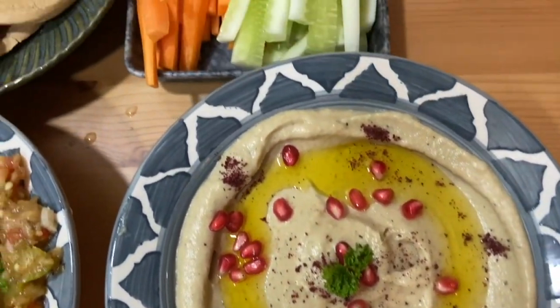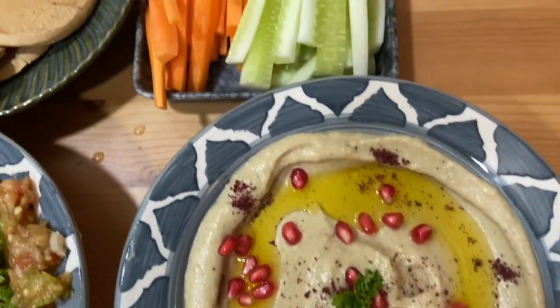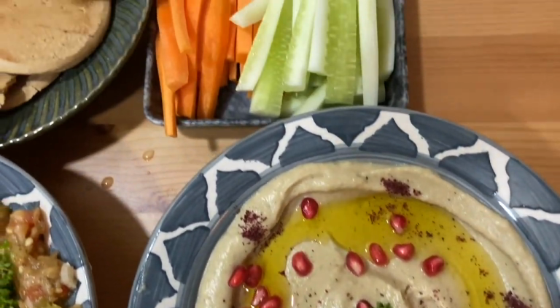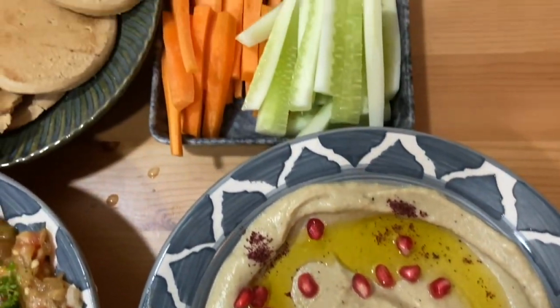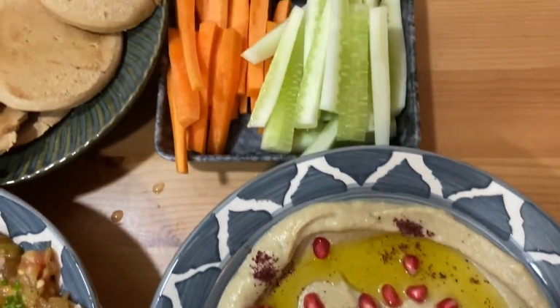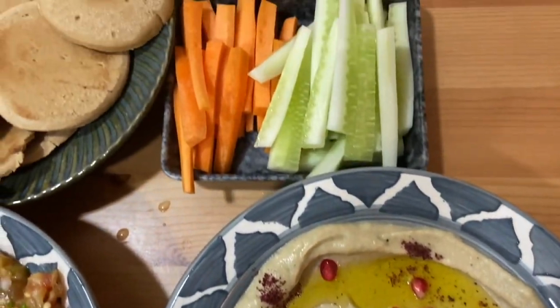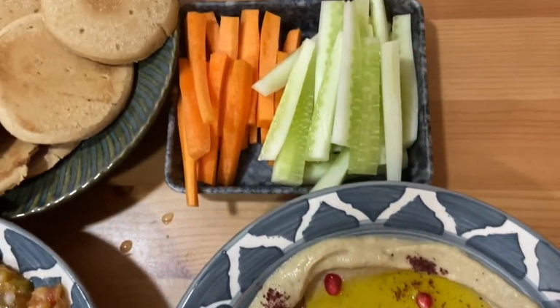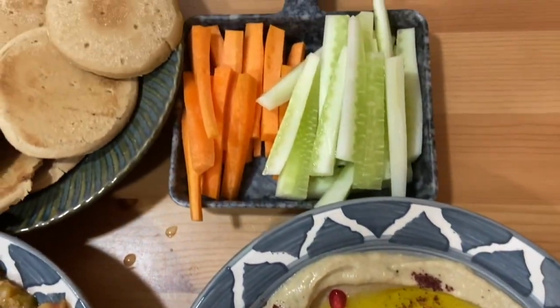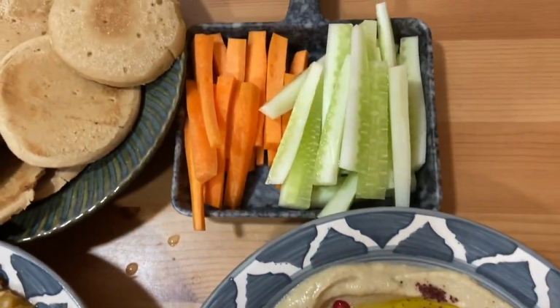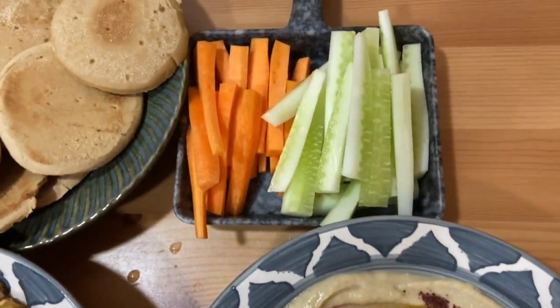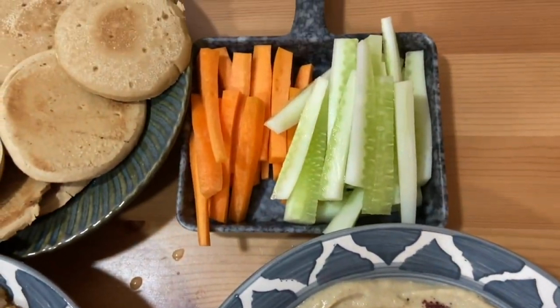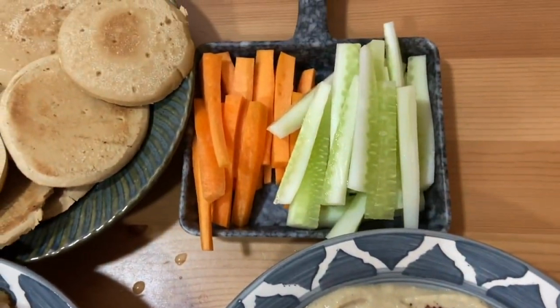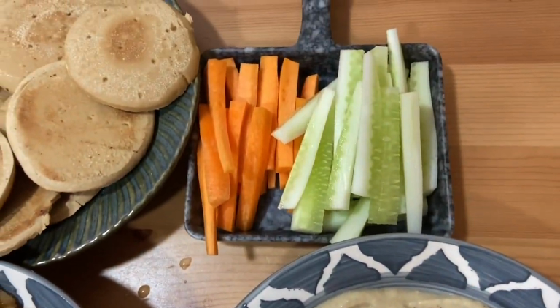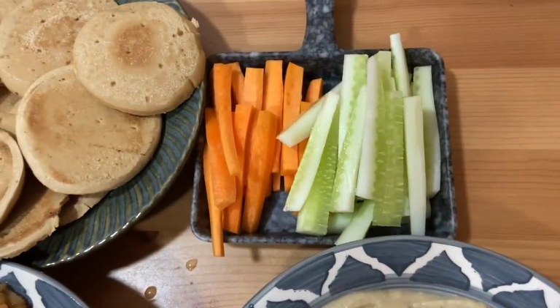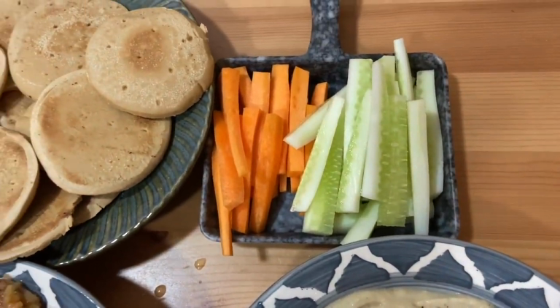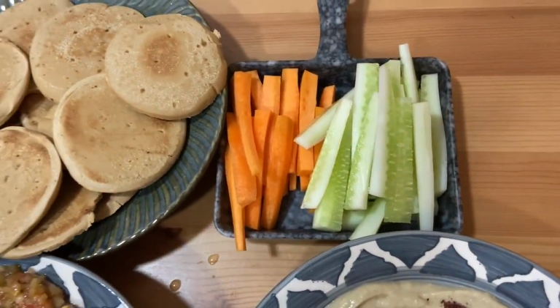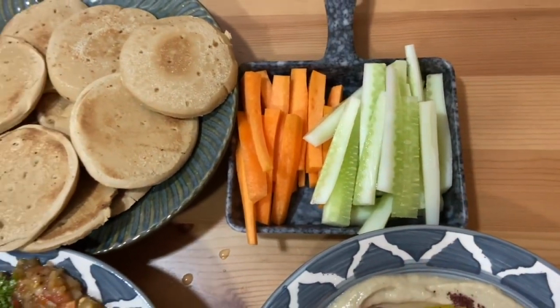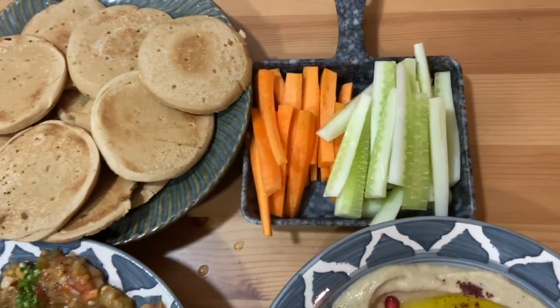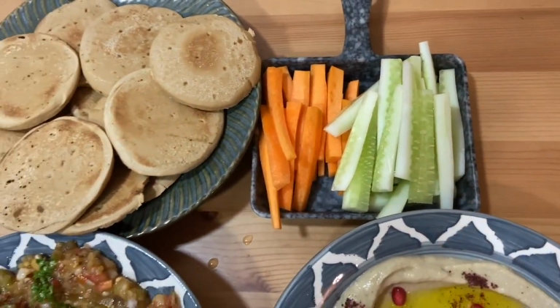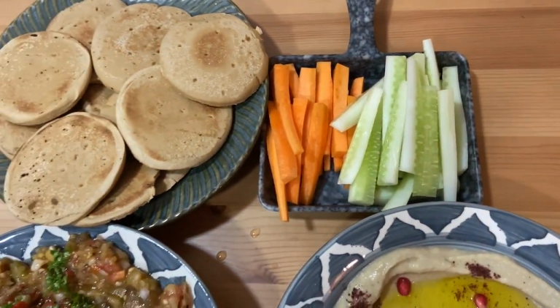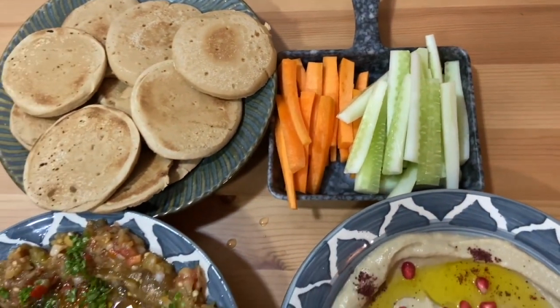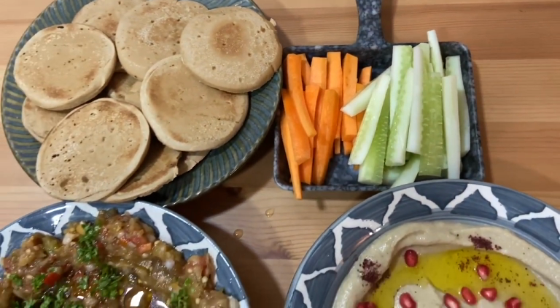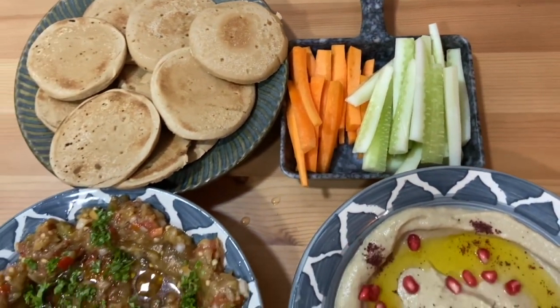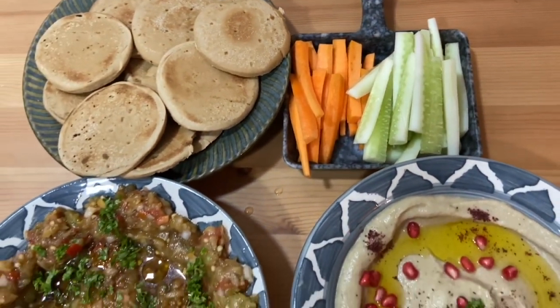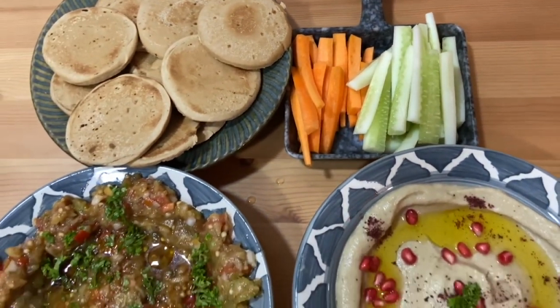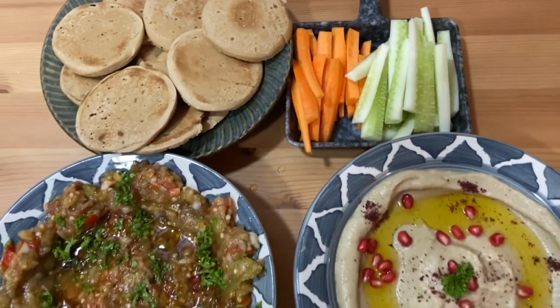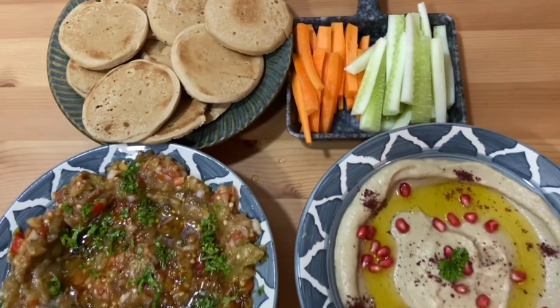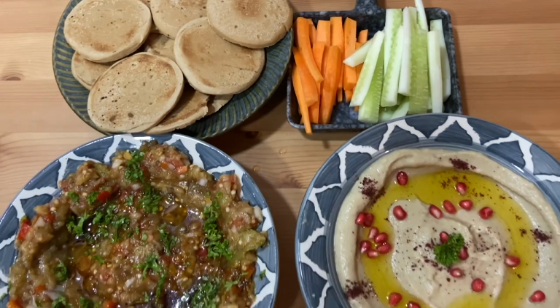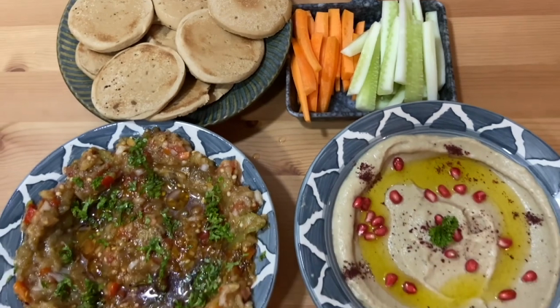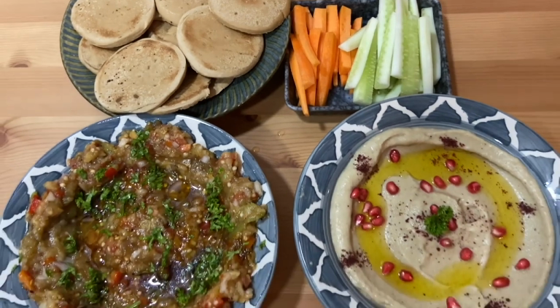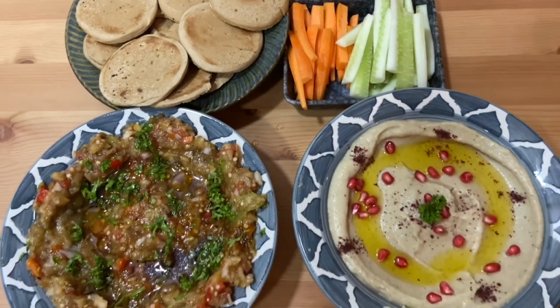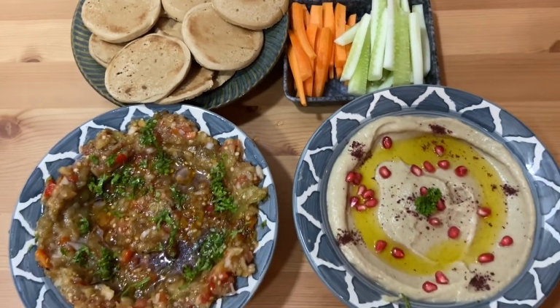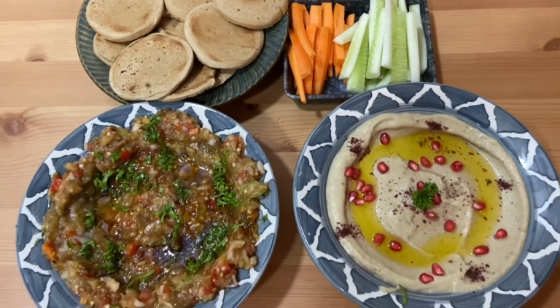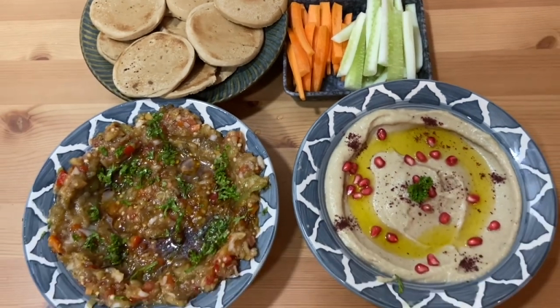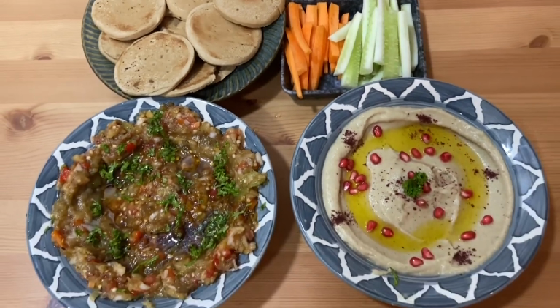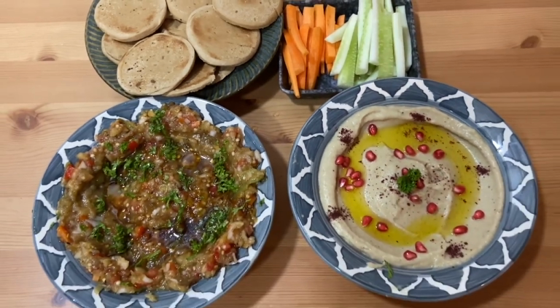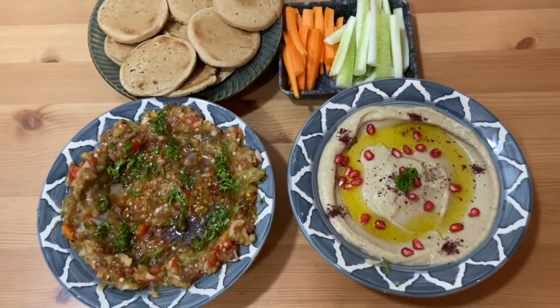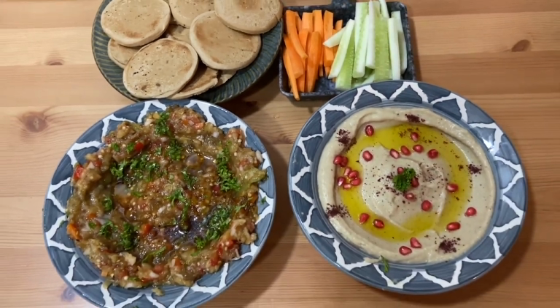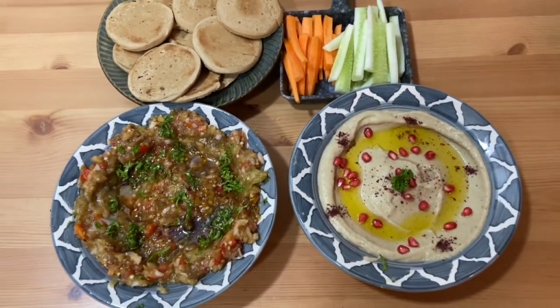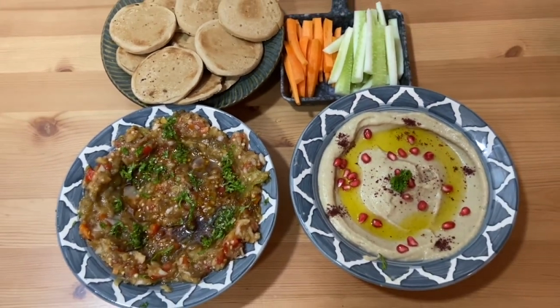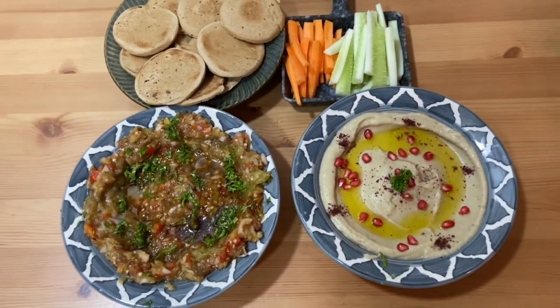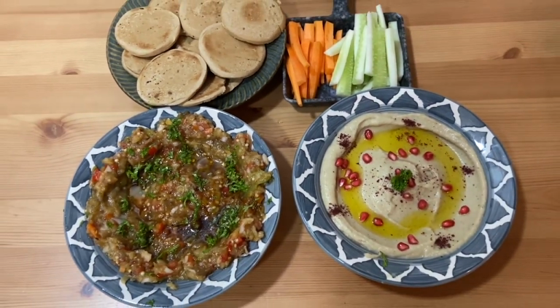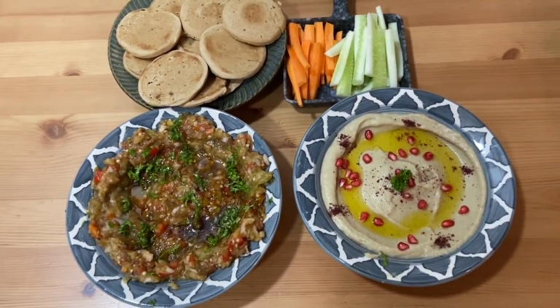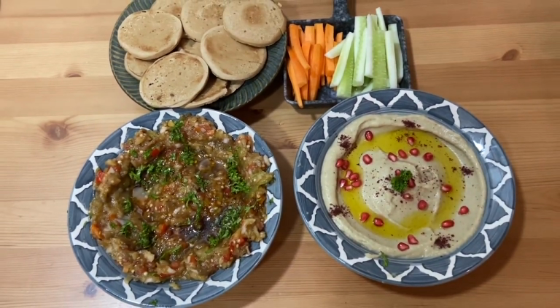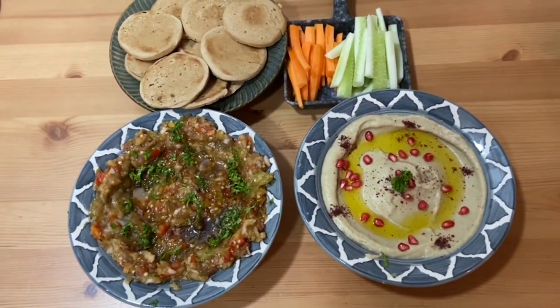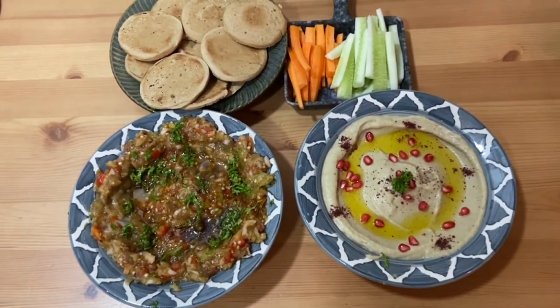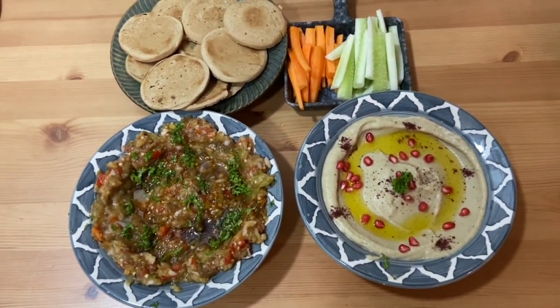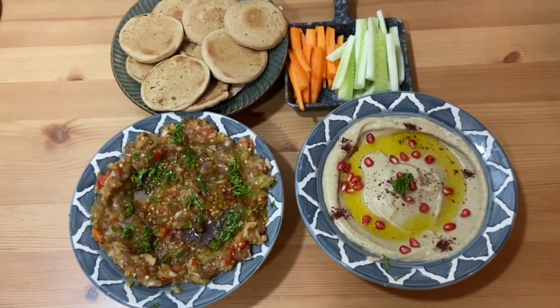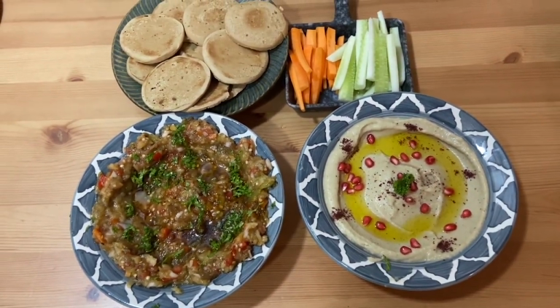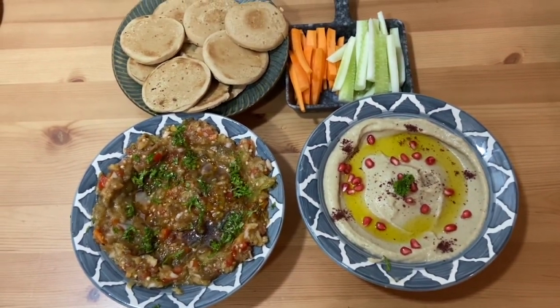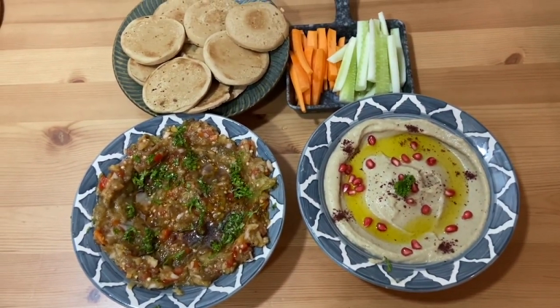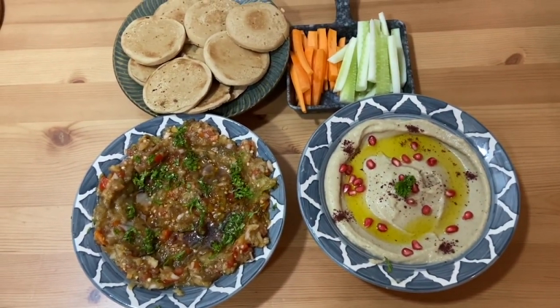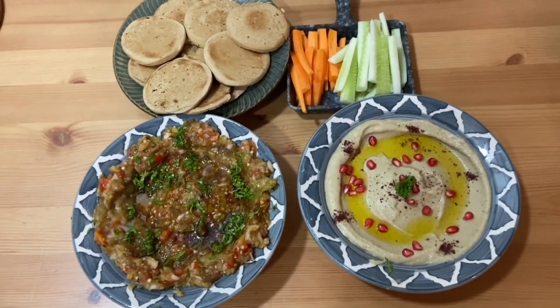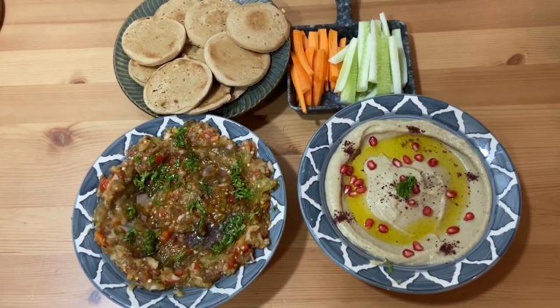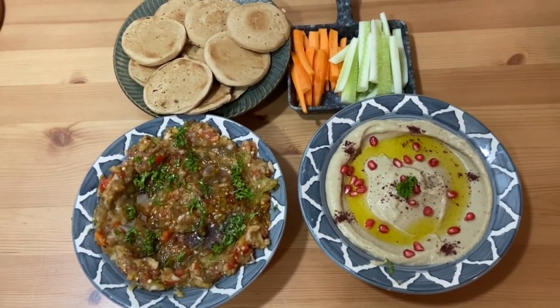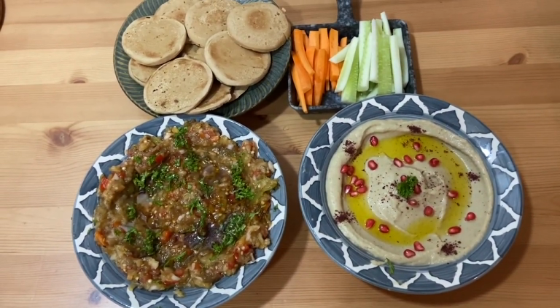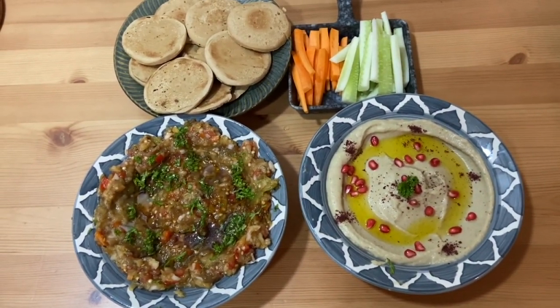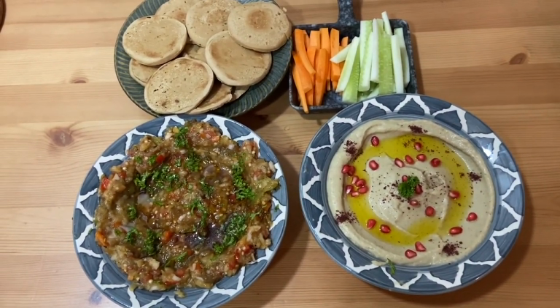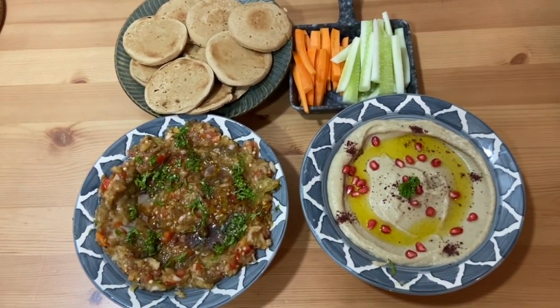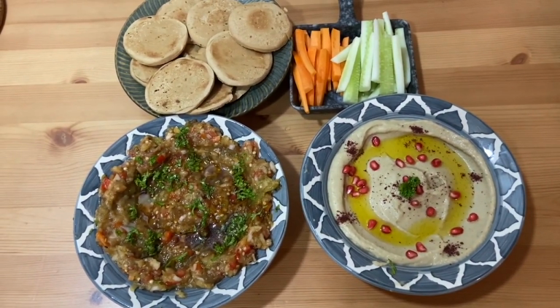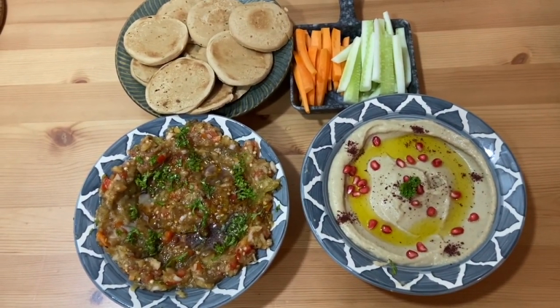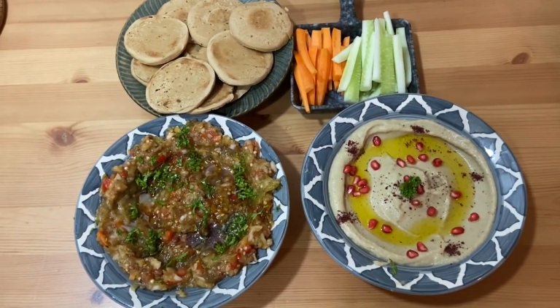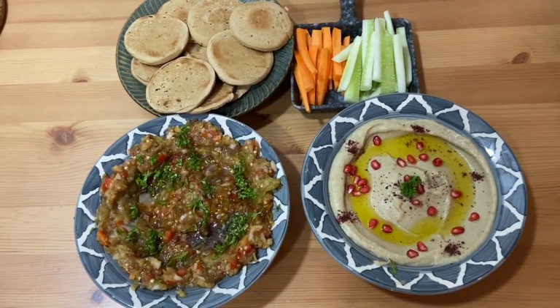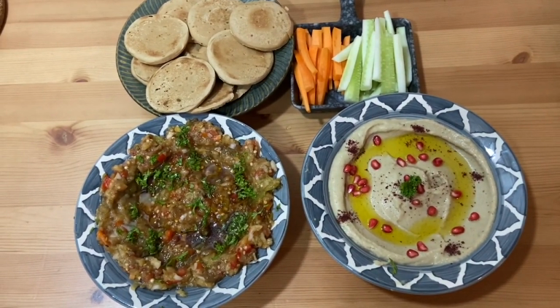I hope you like this recipe, guys. Love you and God bless you, and don't forget to like, share, and subscribe to my channel. Masalaam!